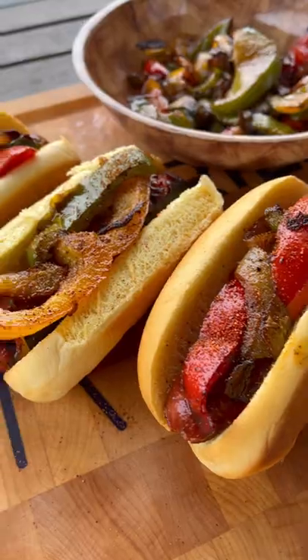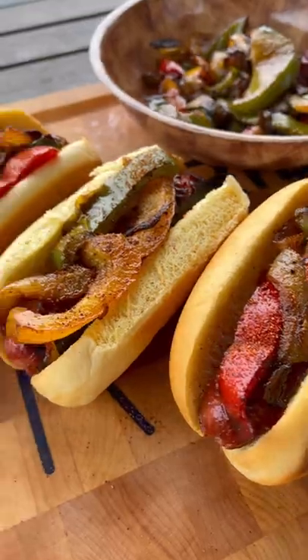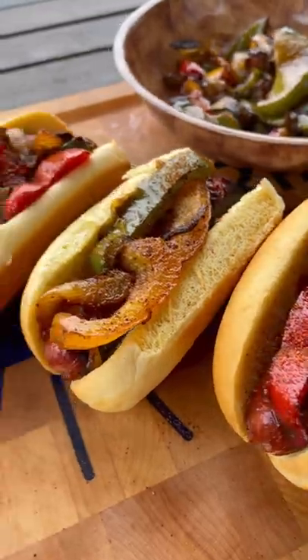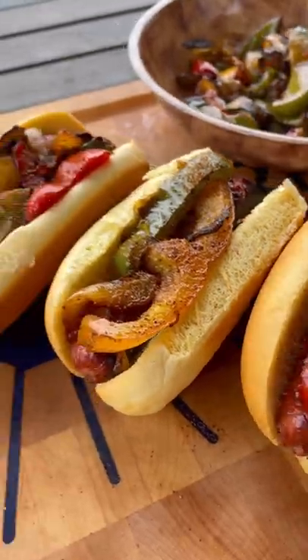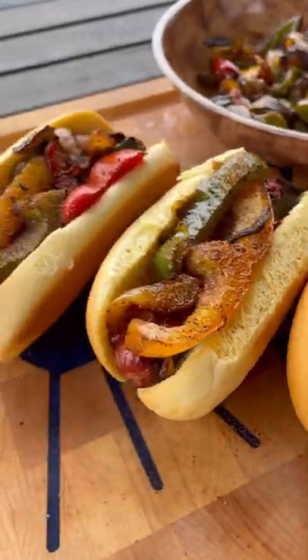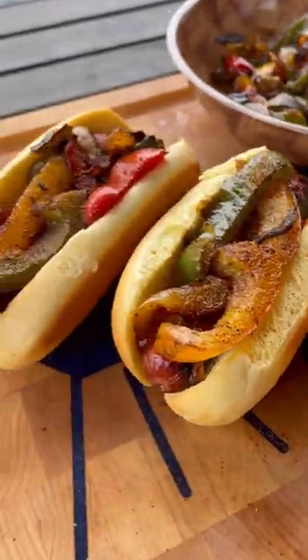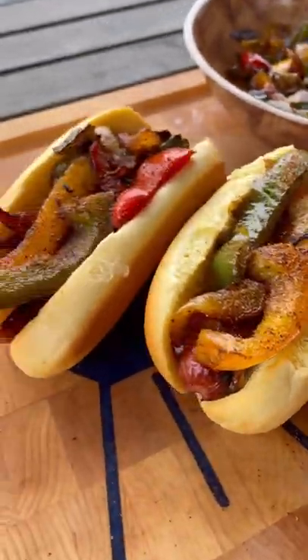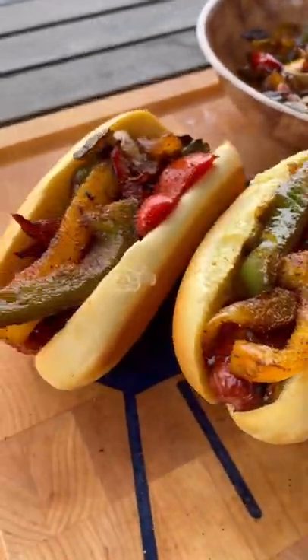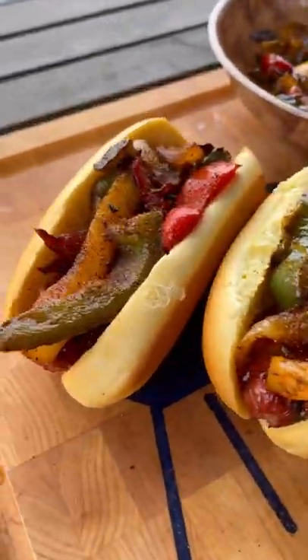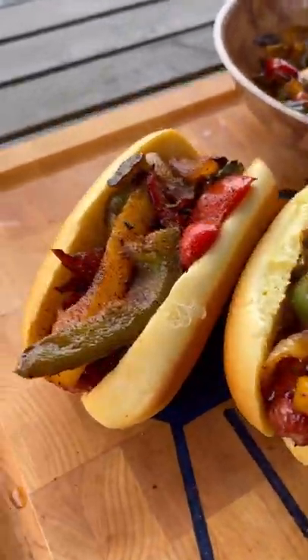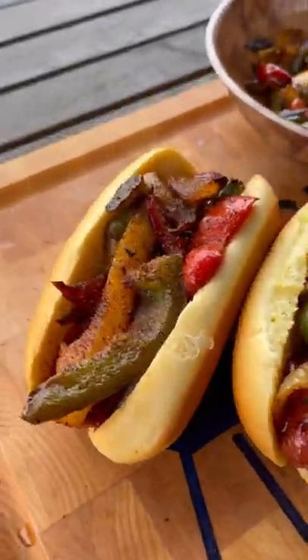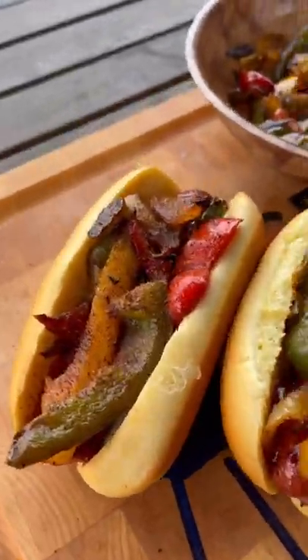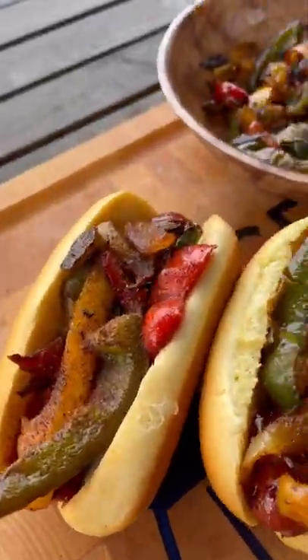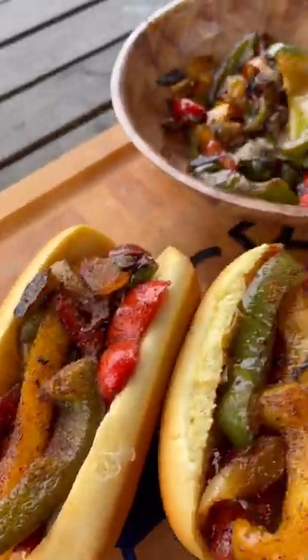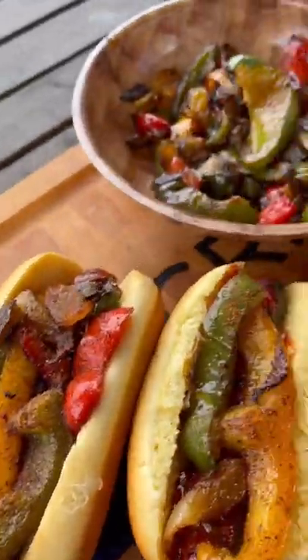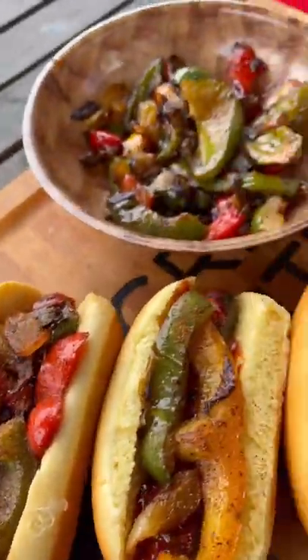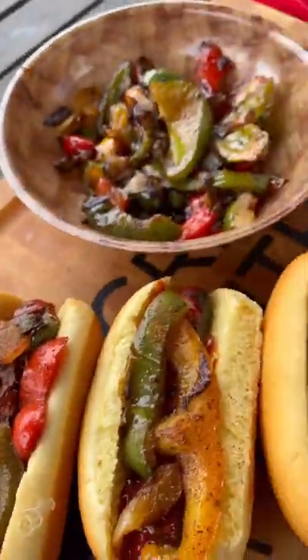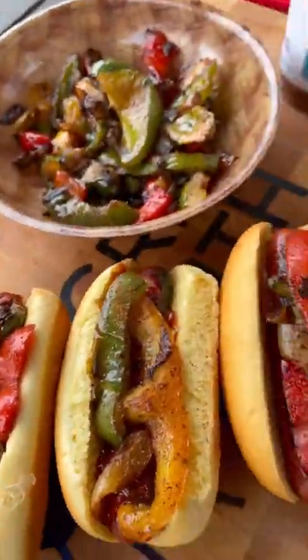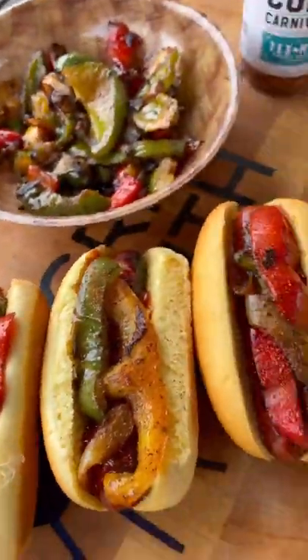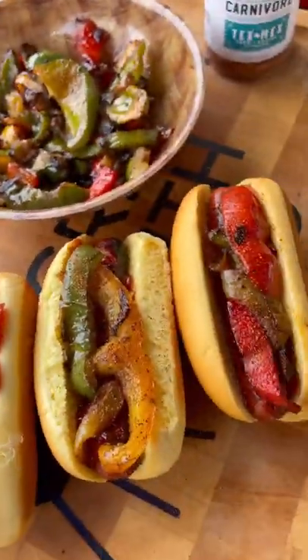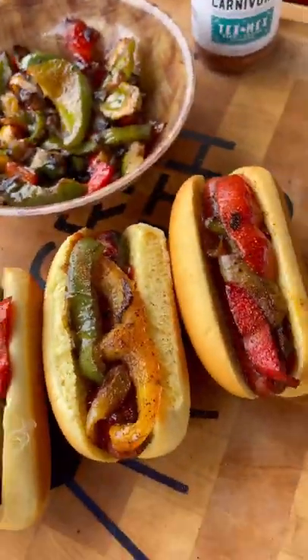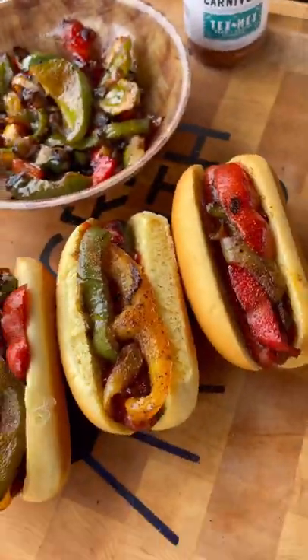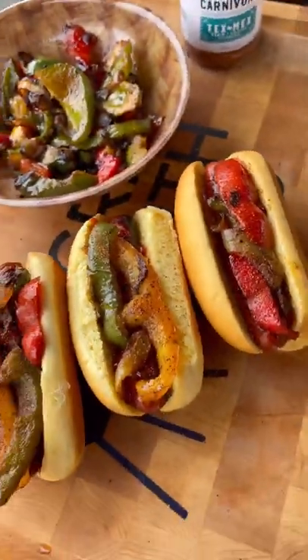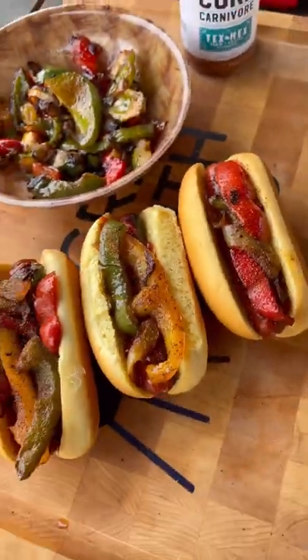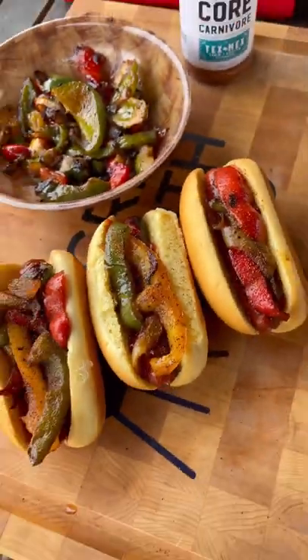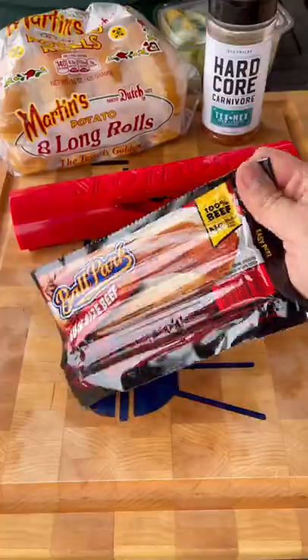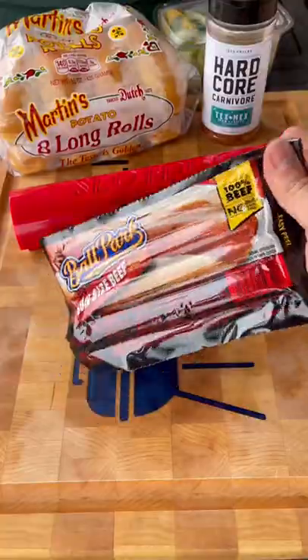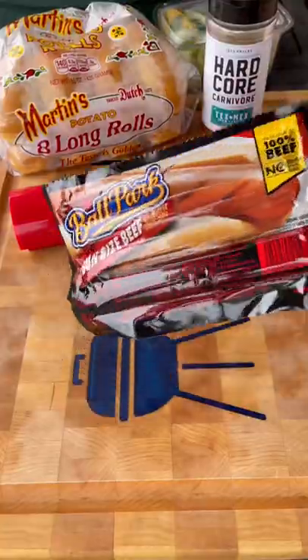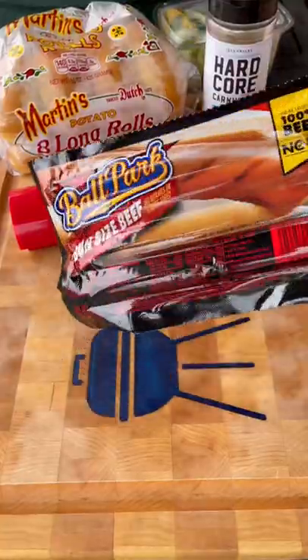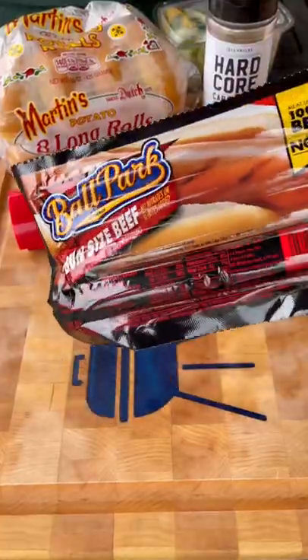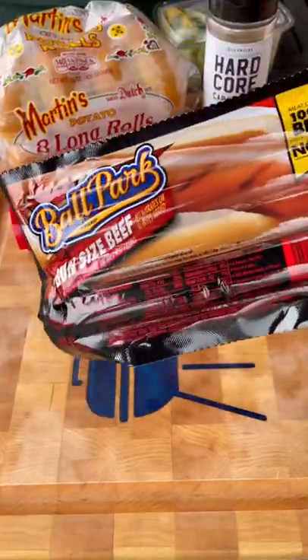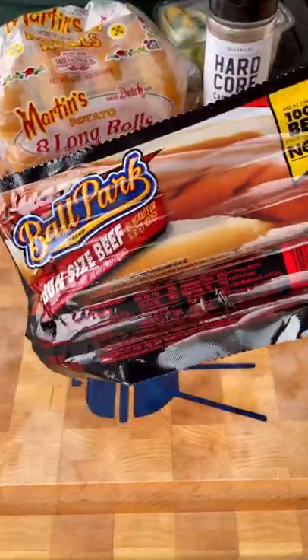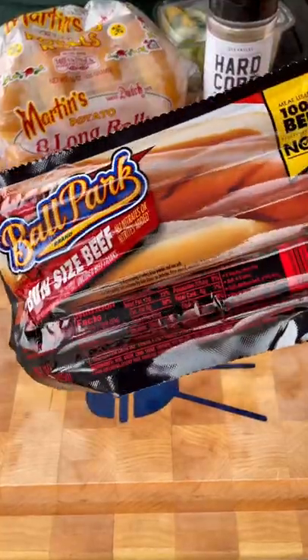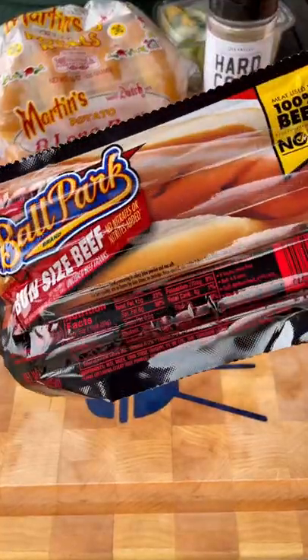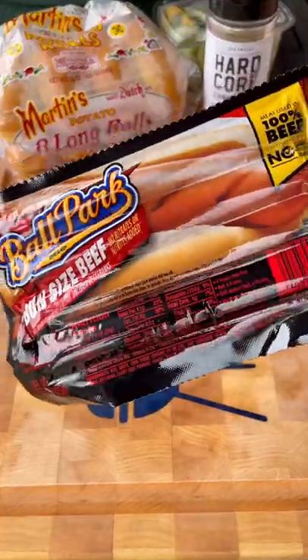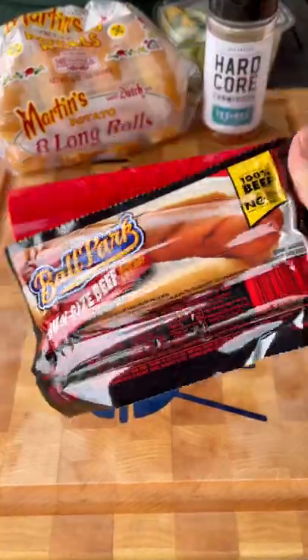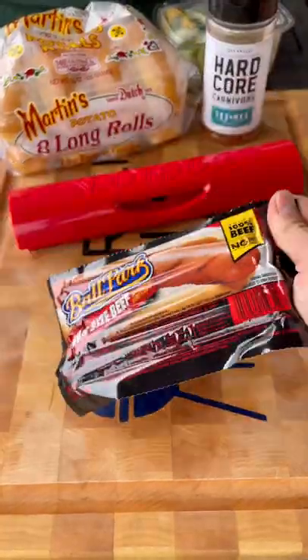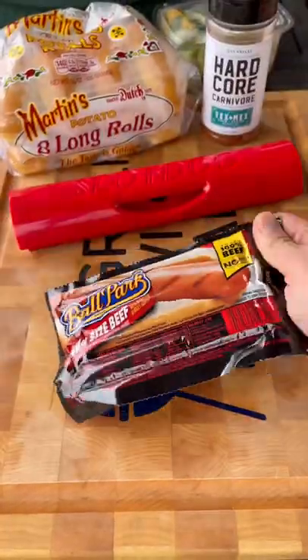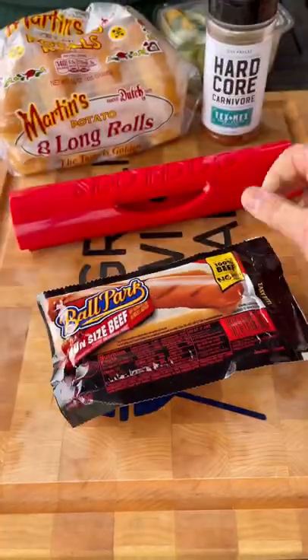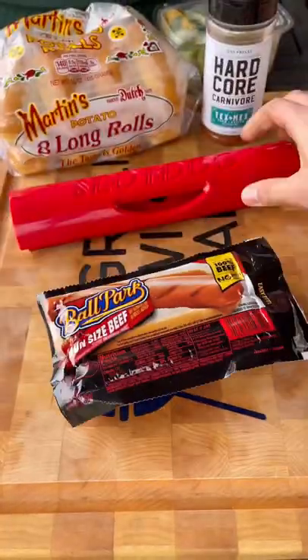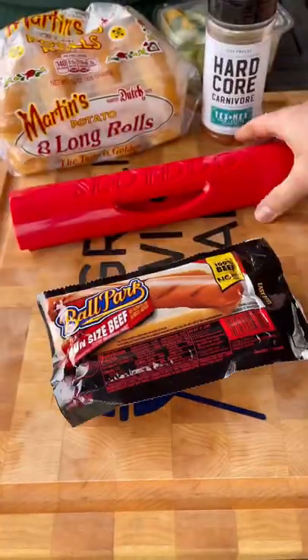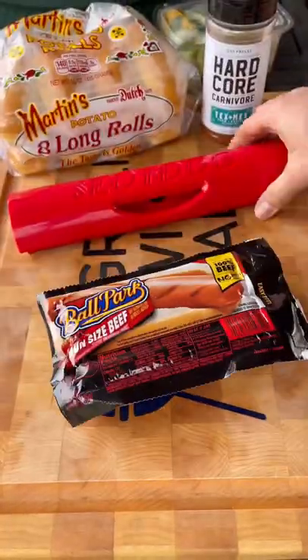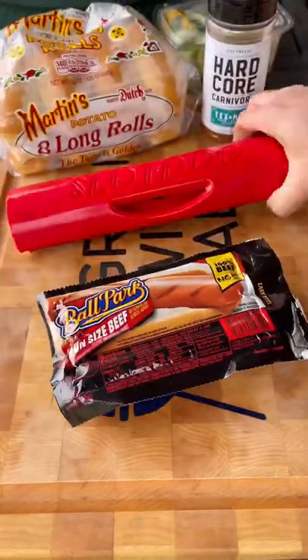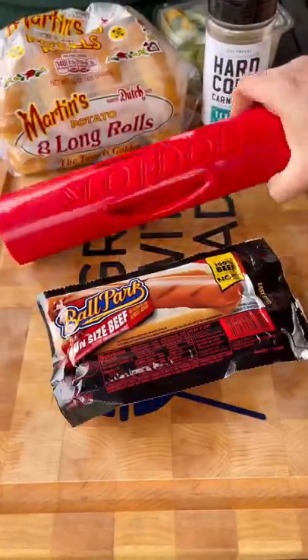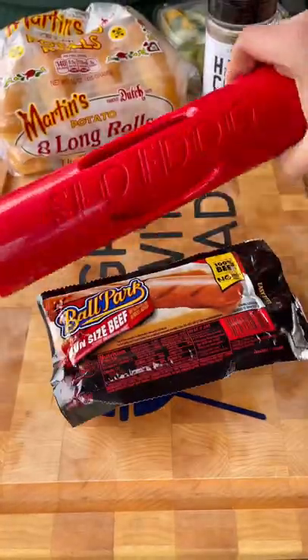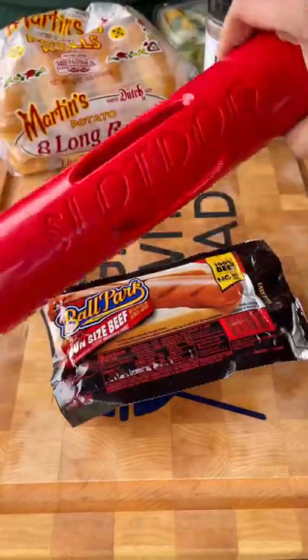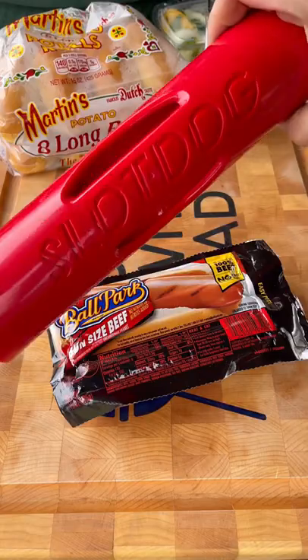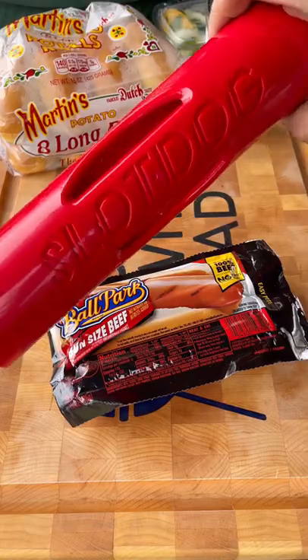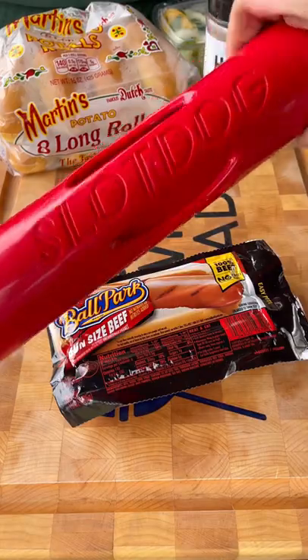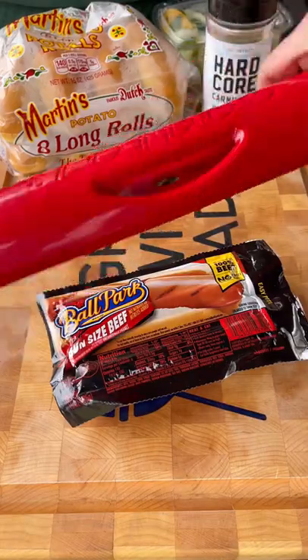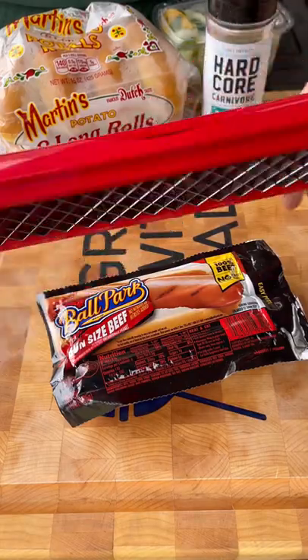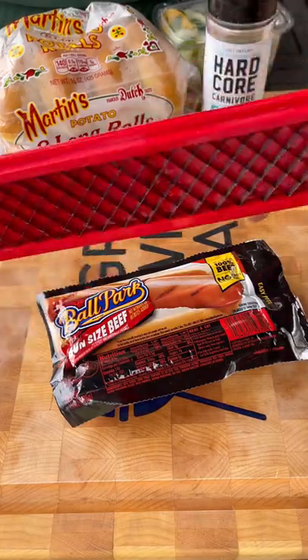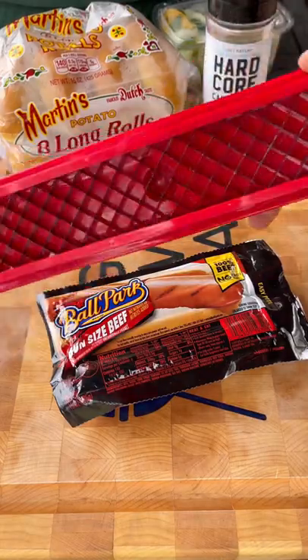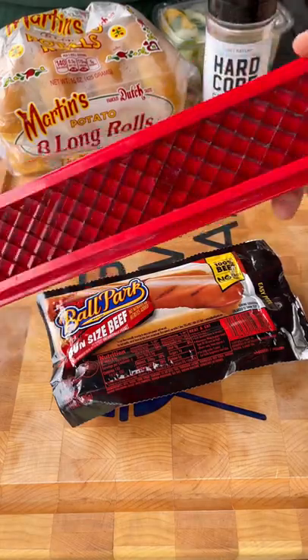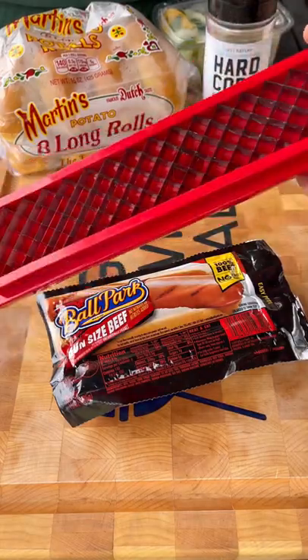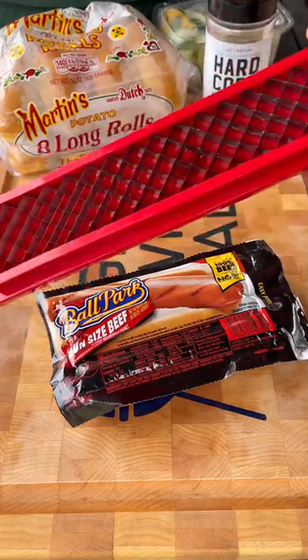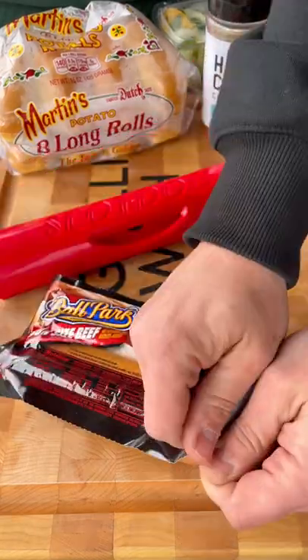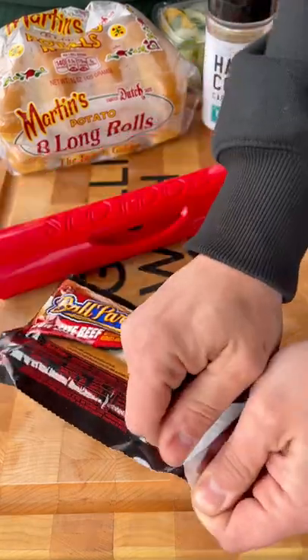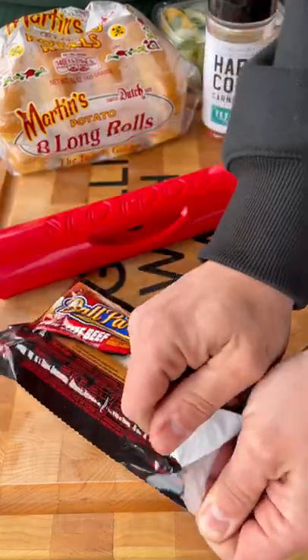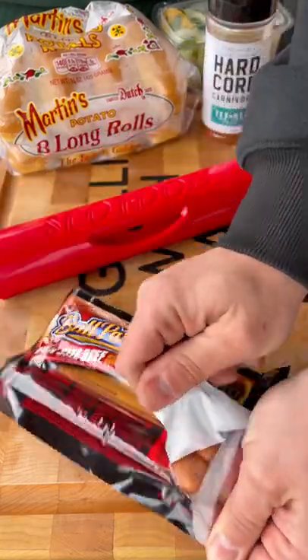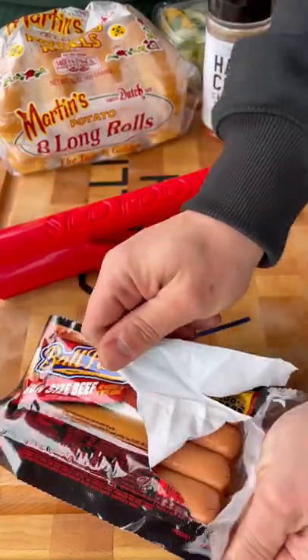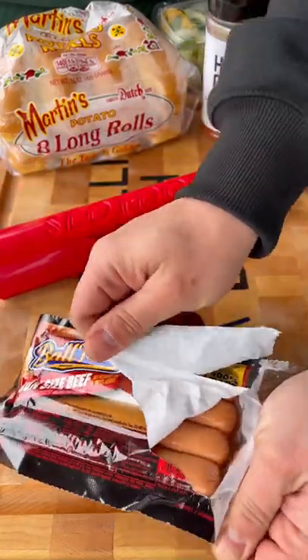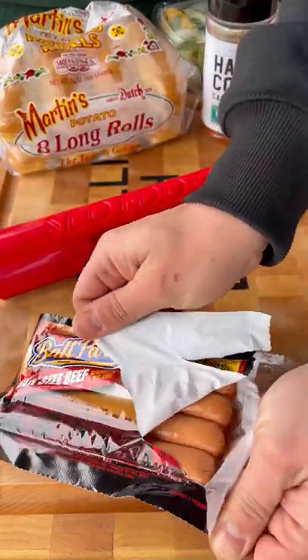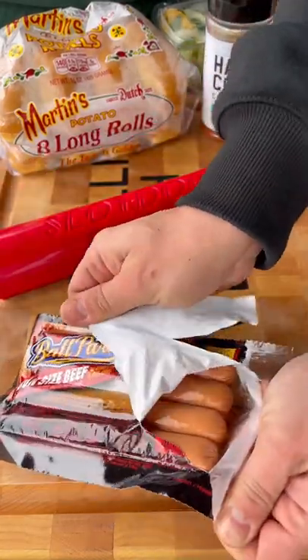Let's make some delicious fajita topped hot dogs. For this recipe I'm using these longer bun length hot dogs and the Slot Dog tool. This thing is pretty cool.